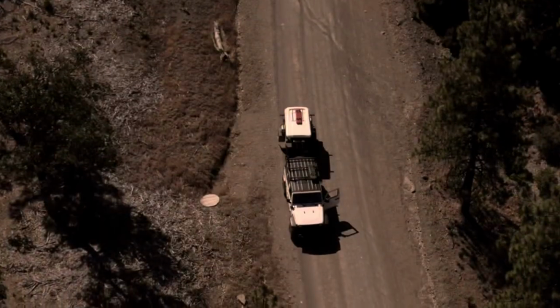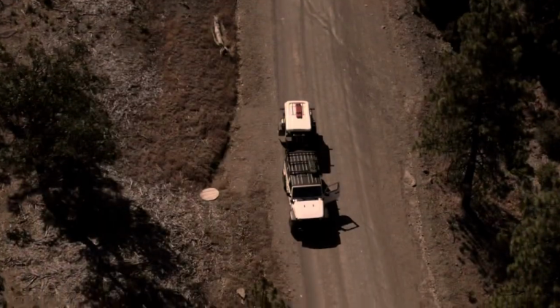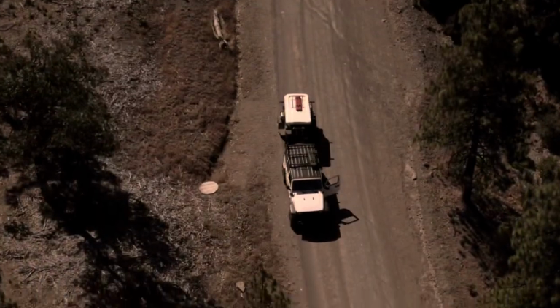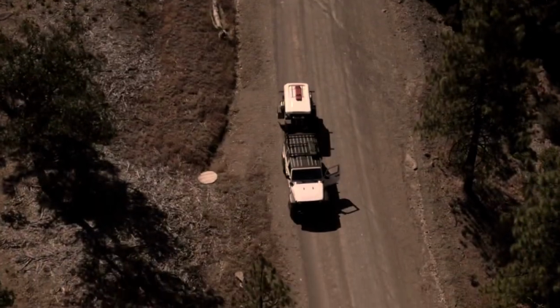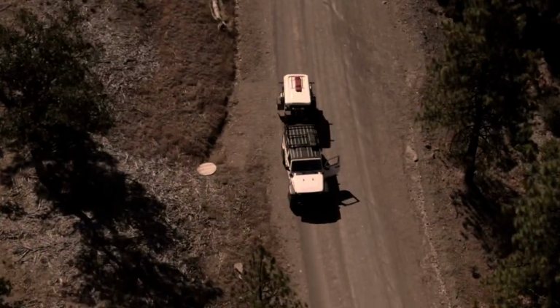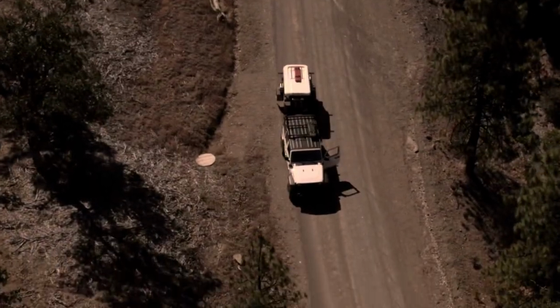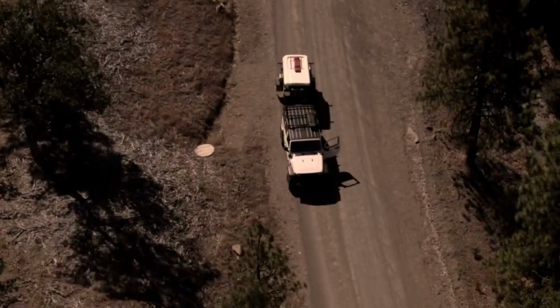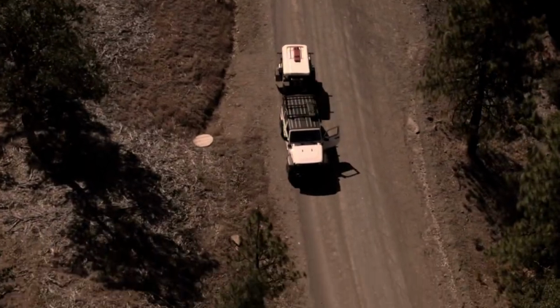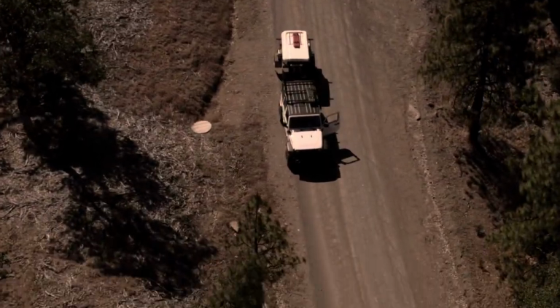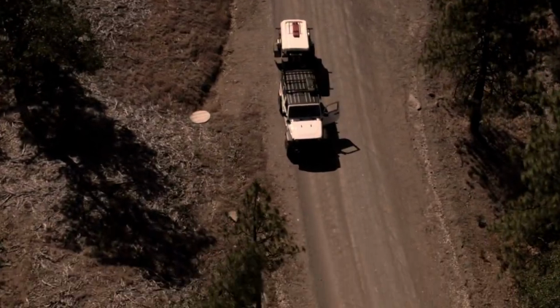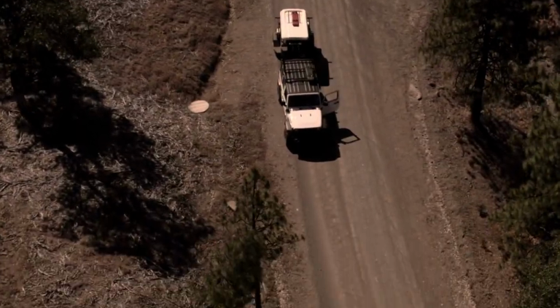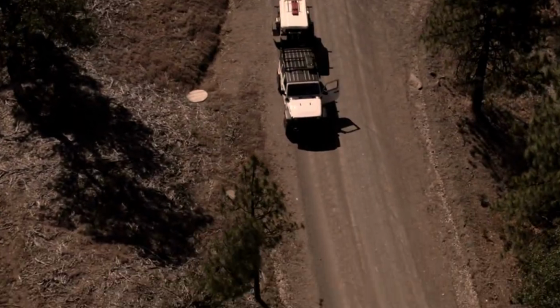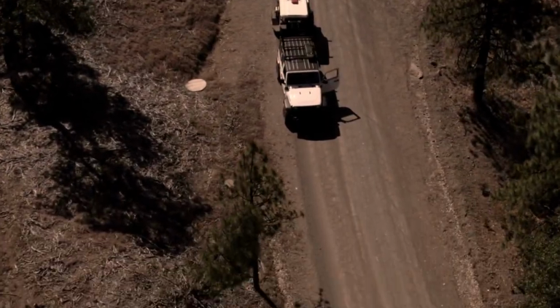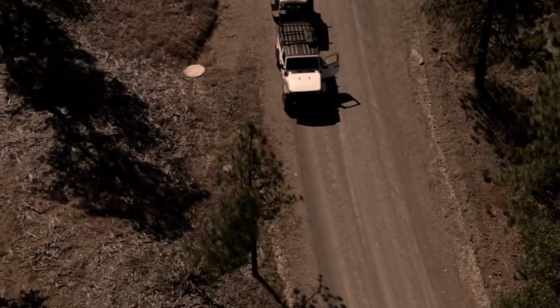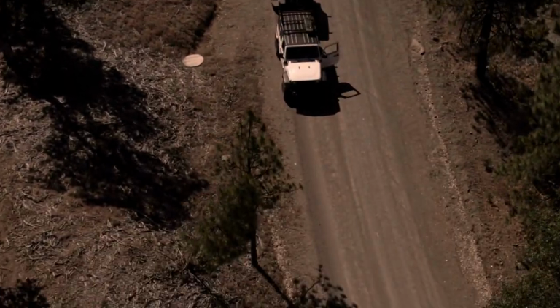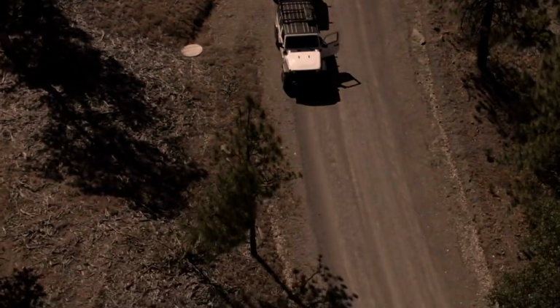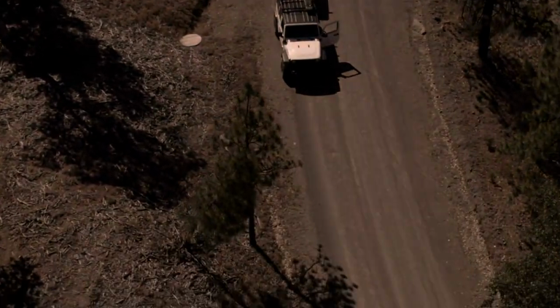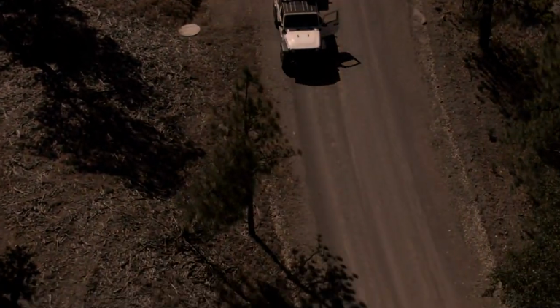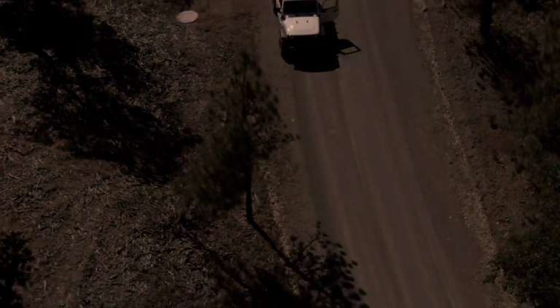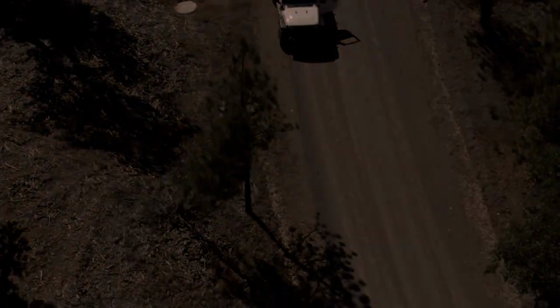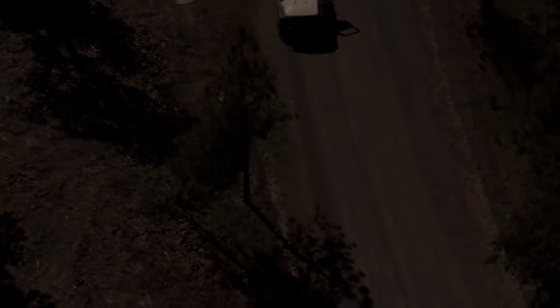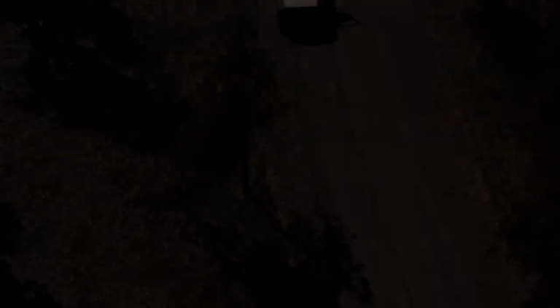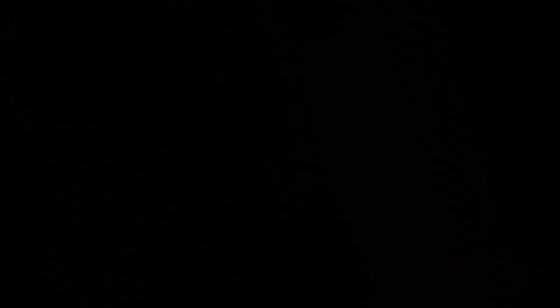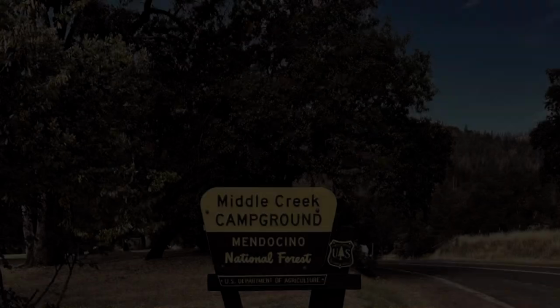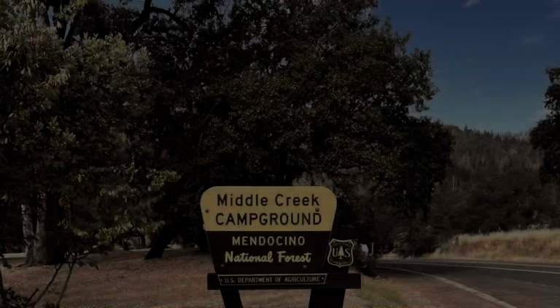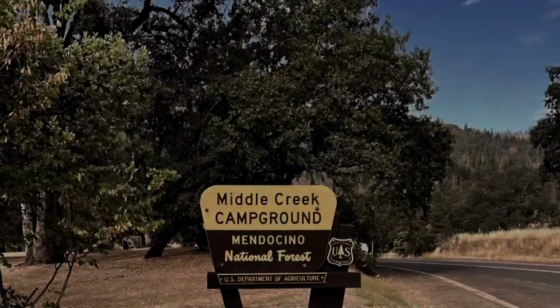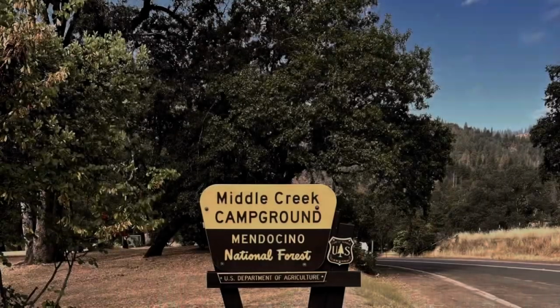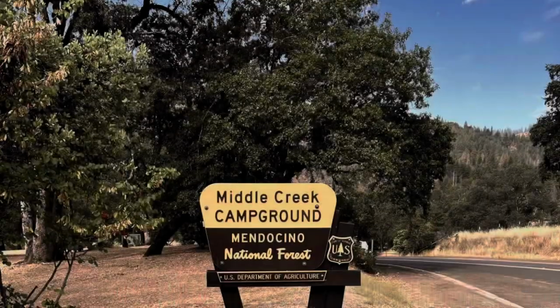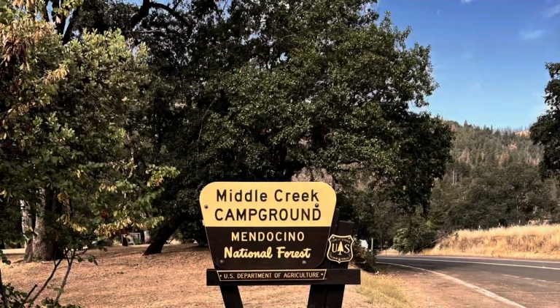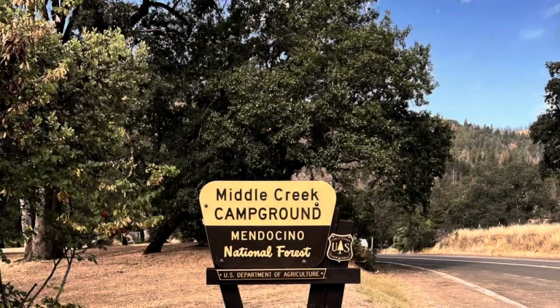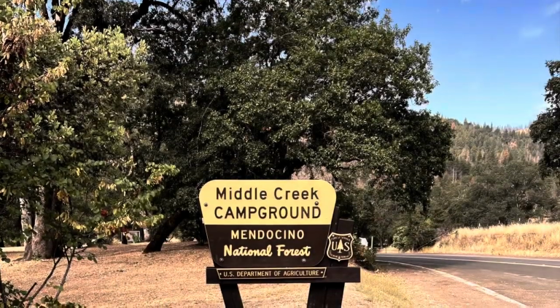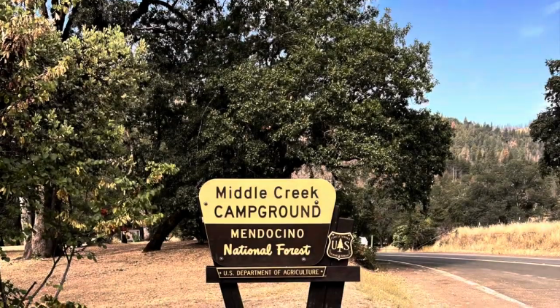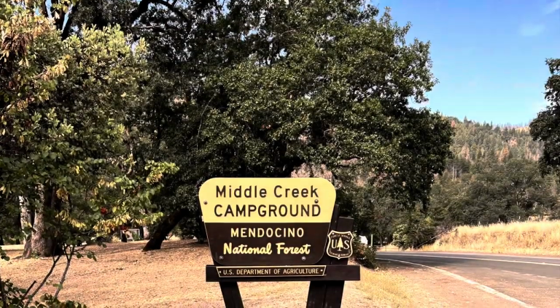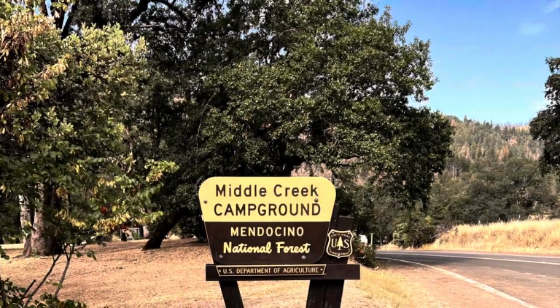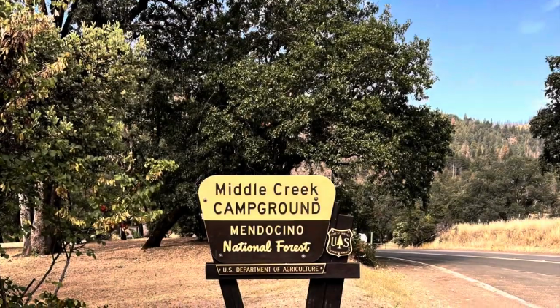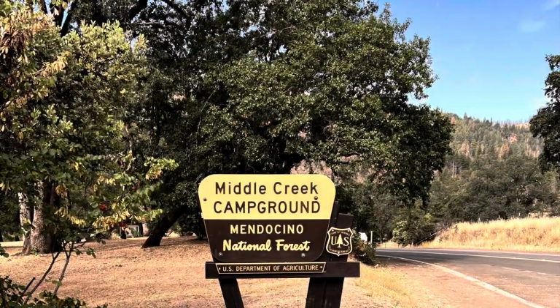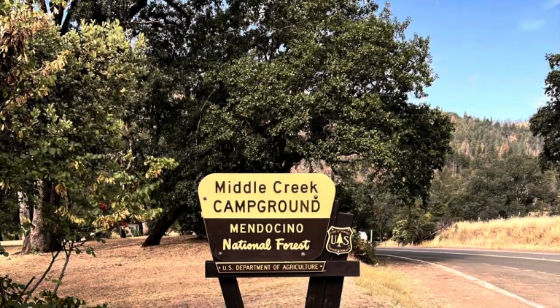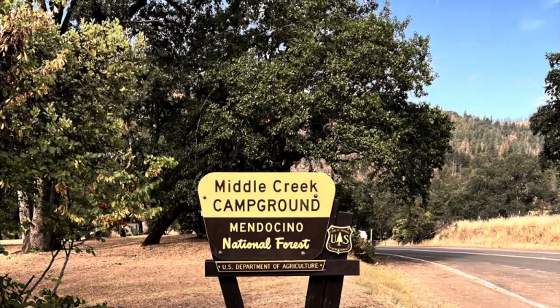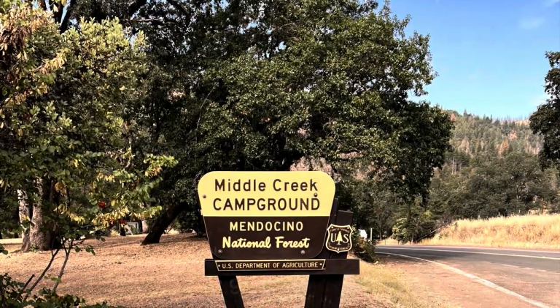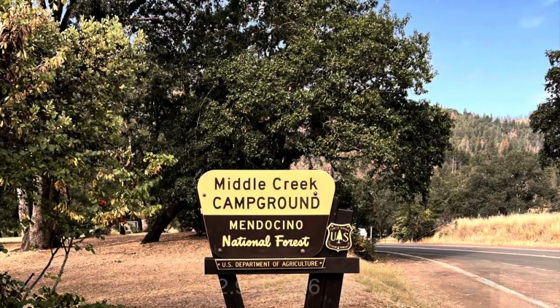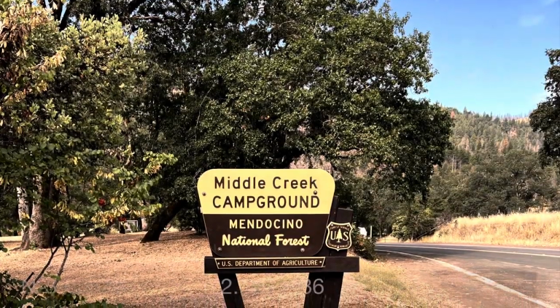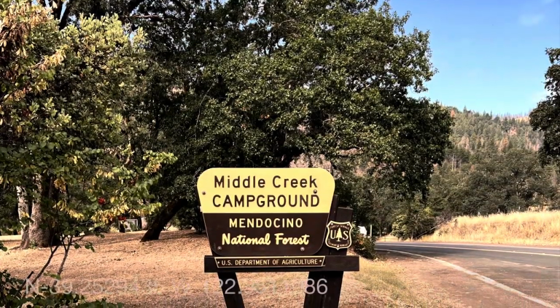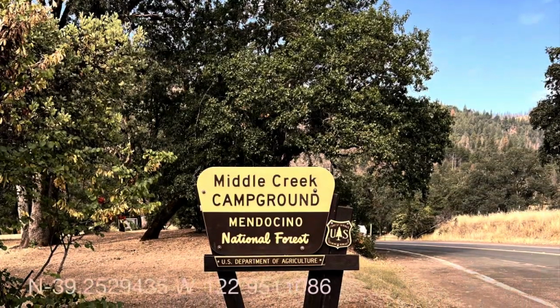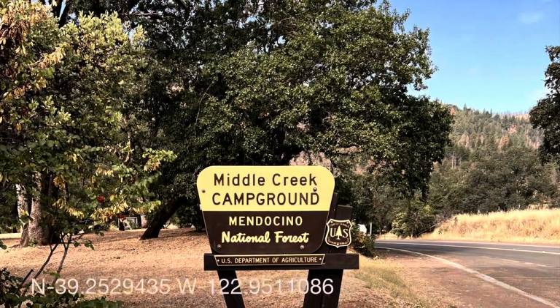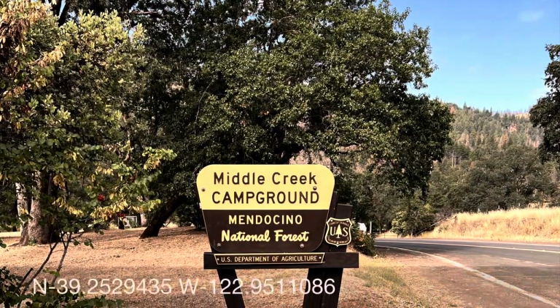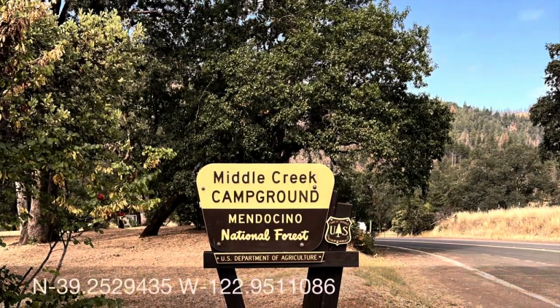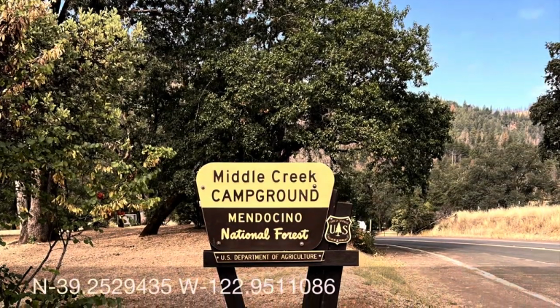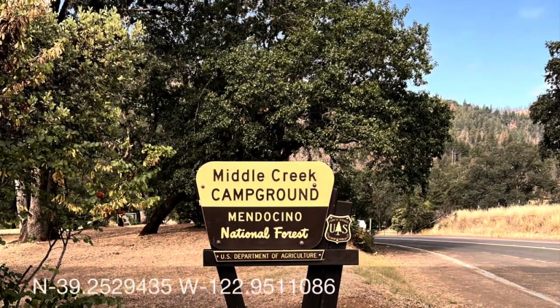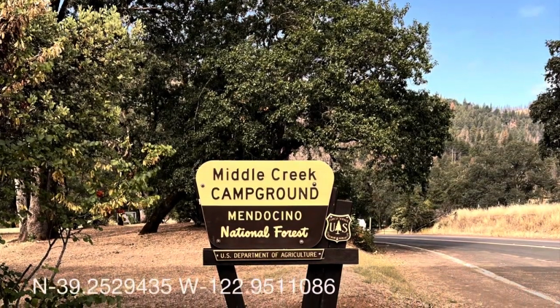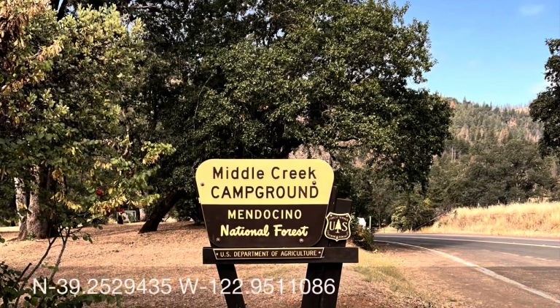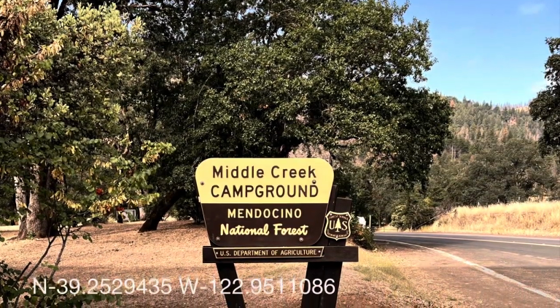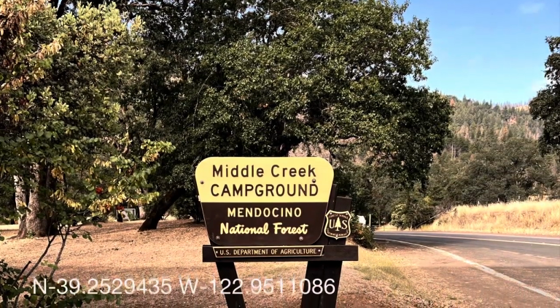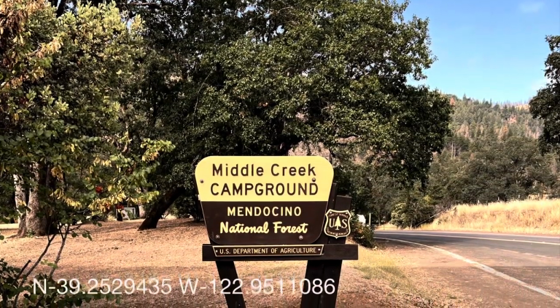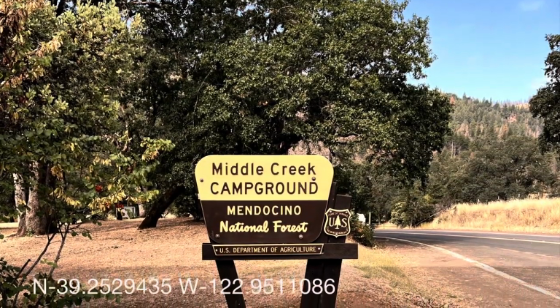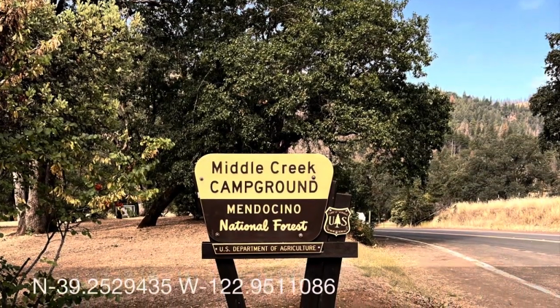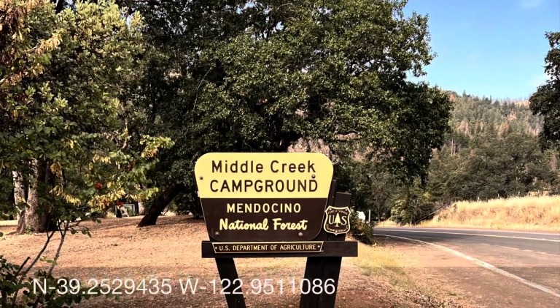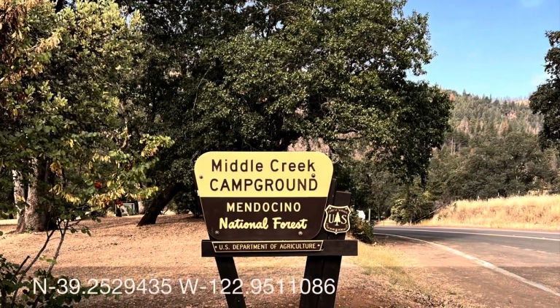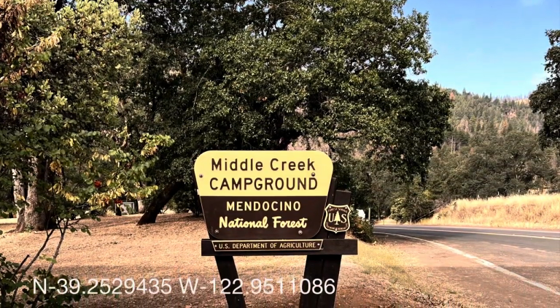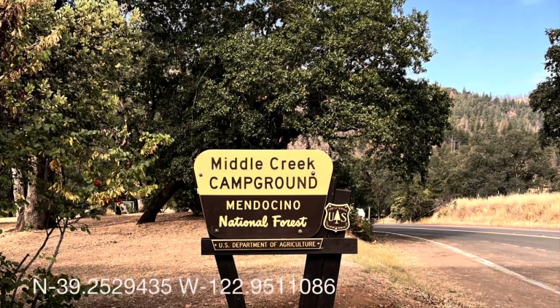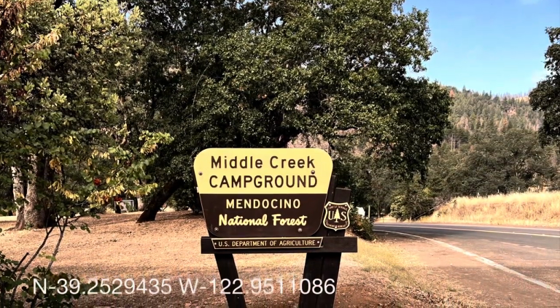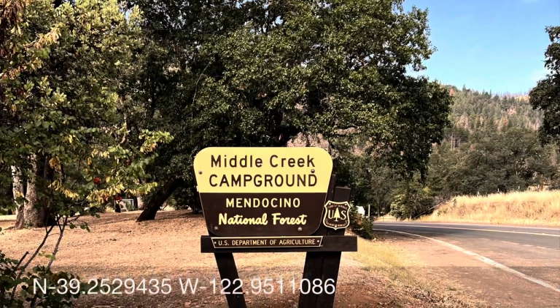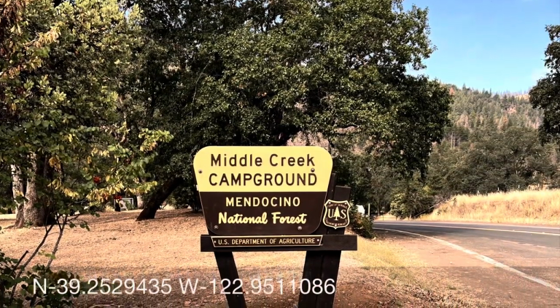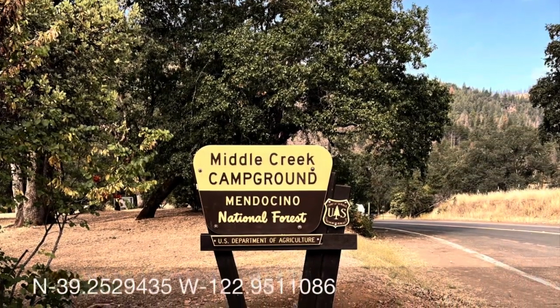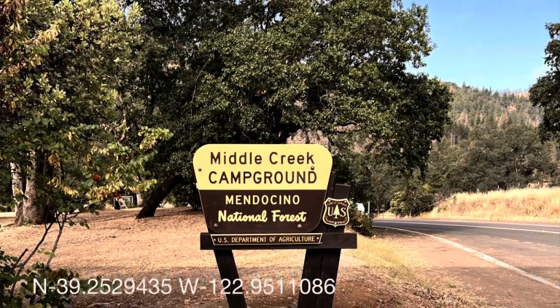We drove a few miles north and camped at the Middle Creek campground. Here you can access miles of OHV trails for motorcycles.